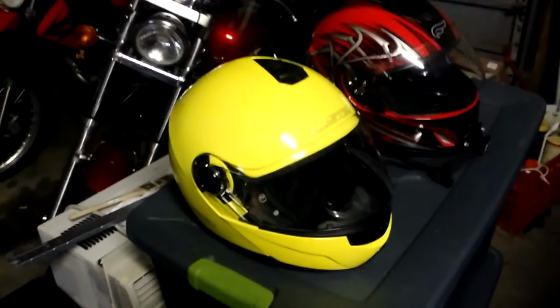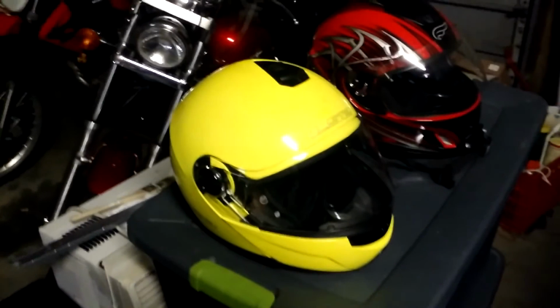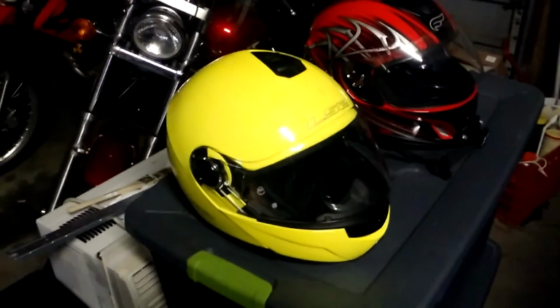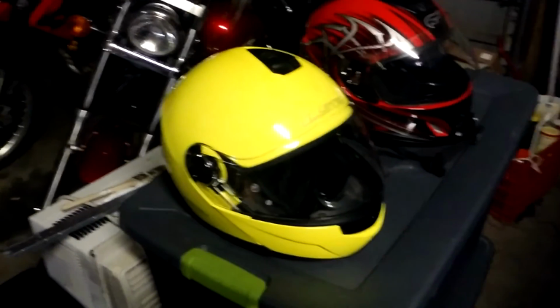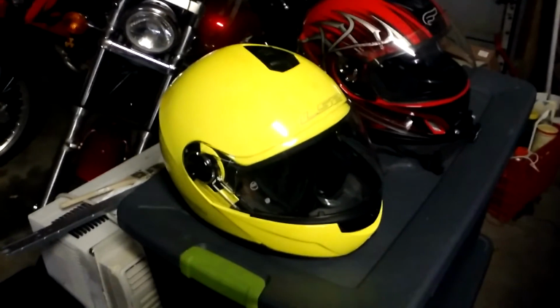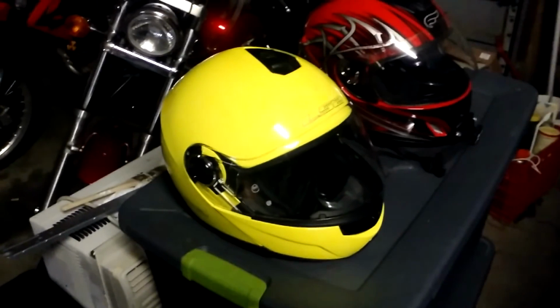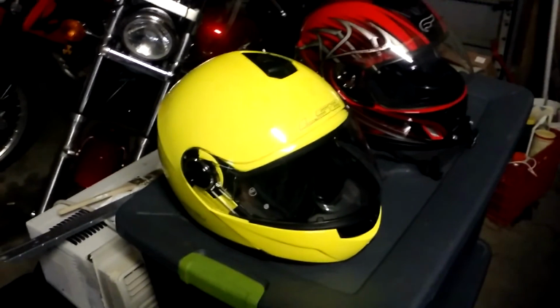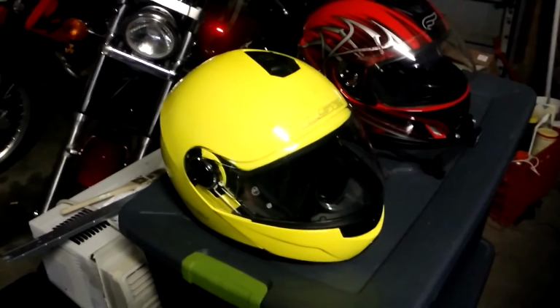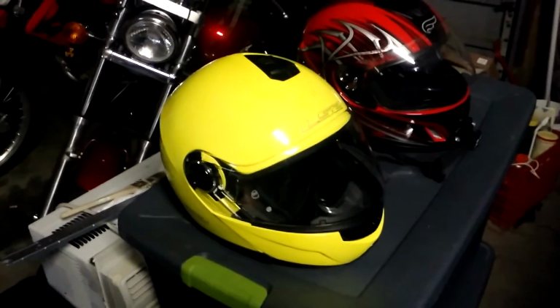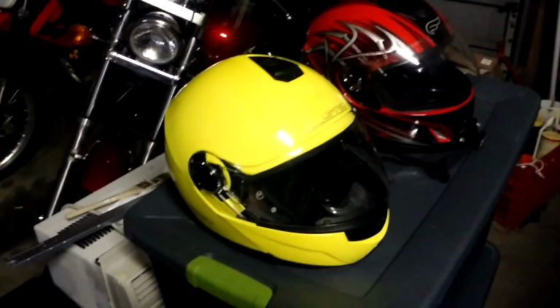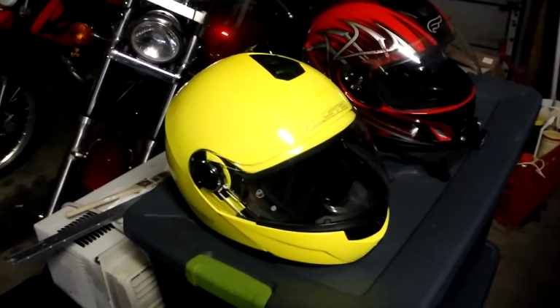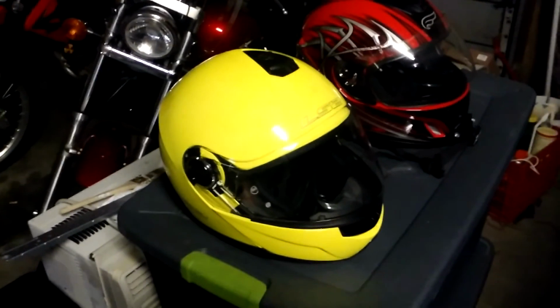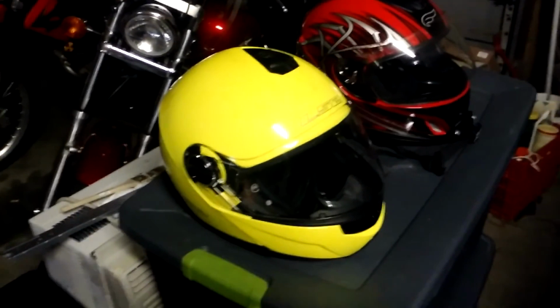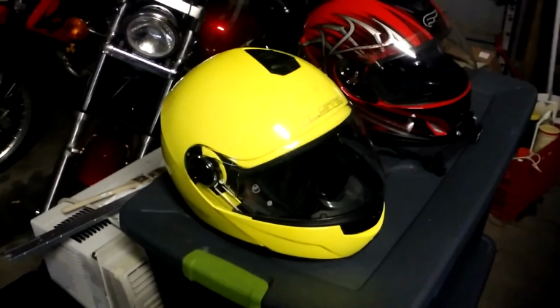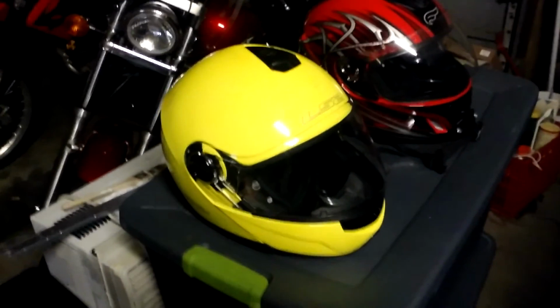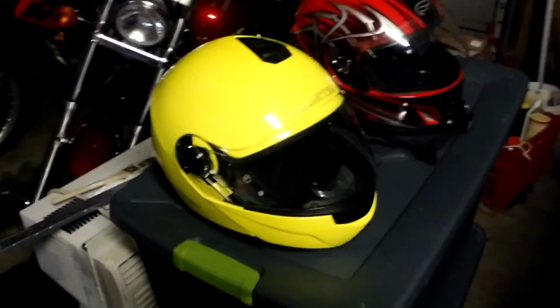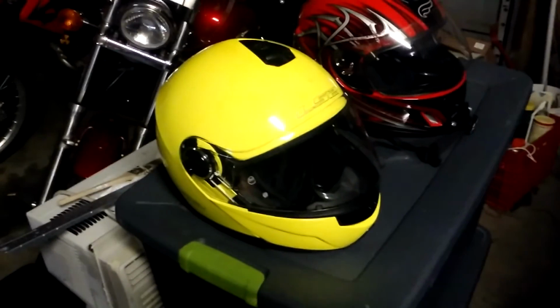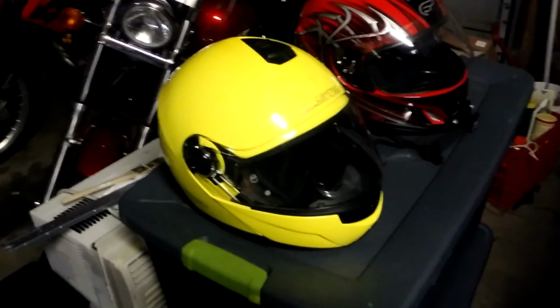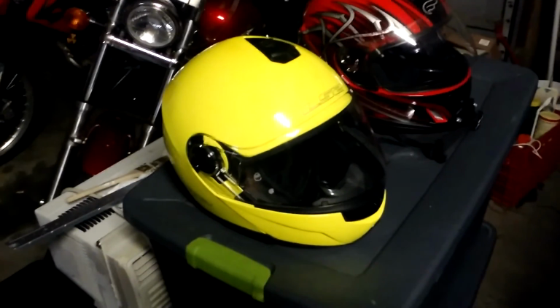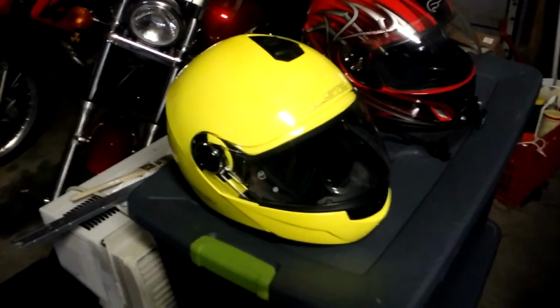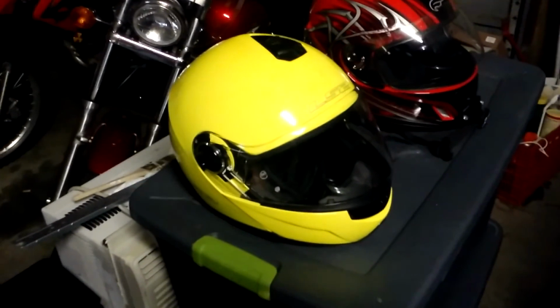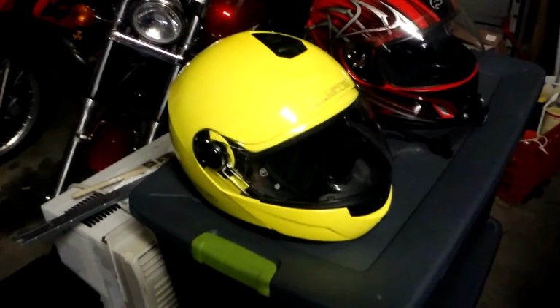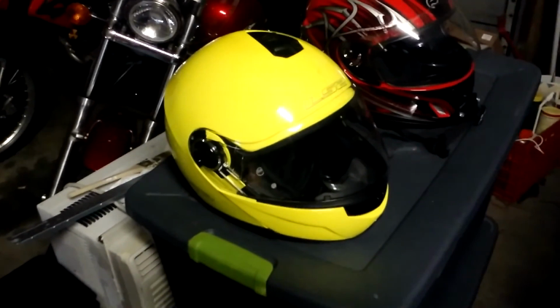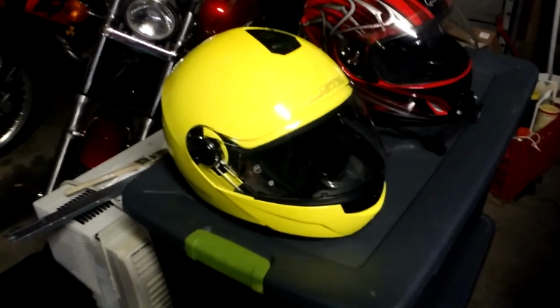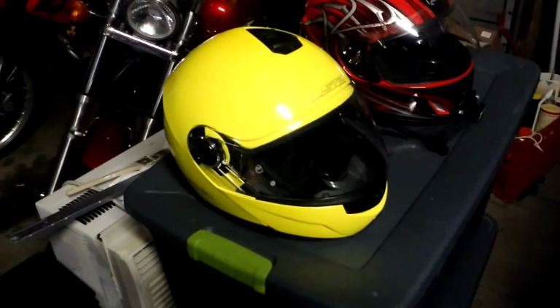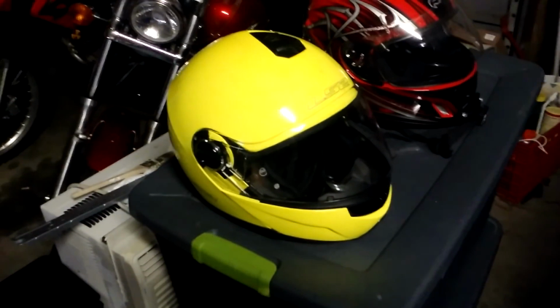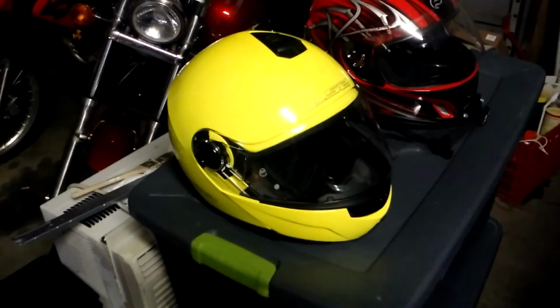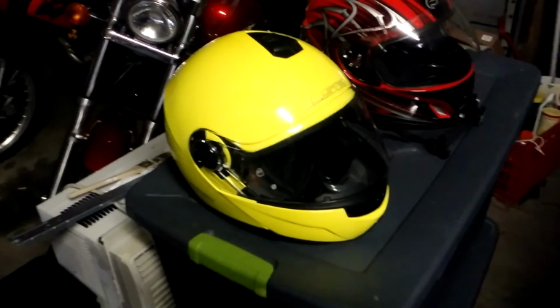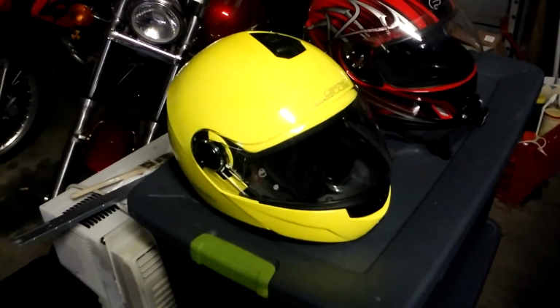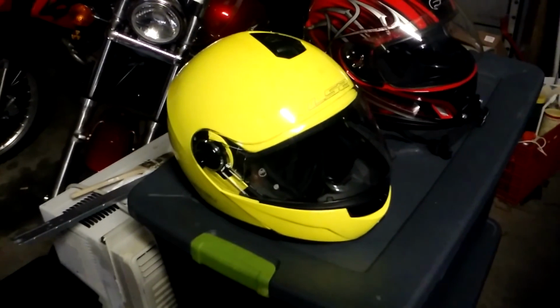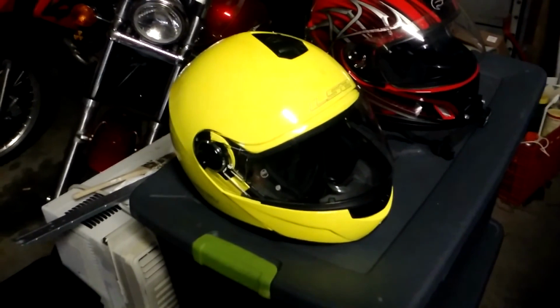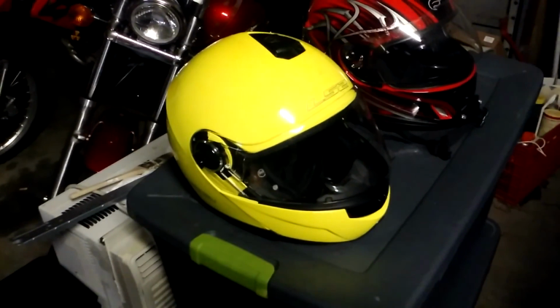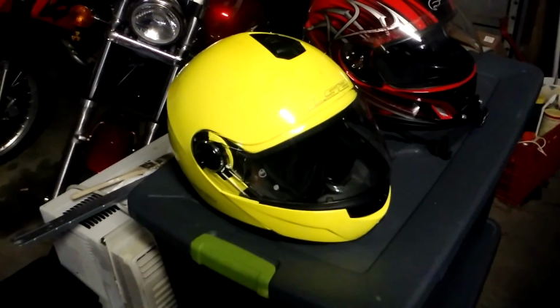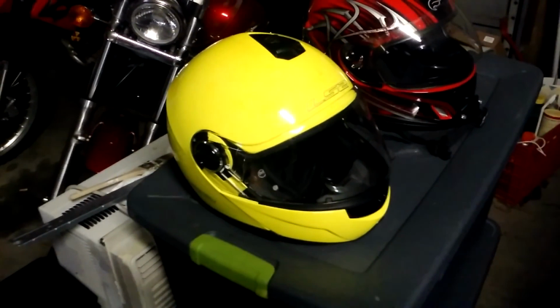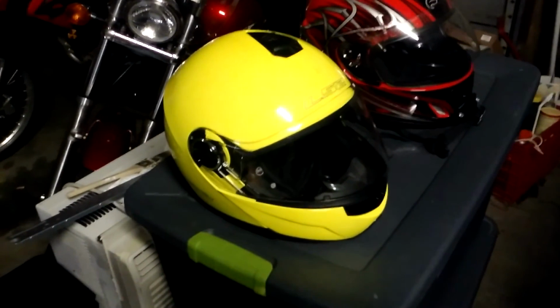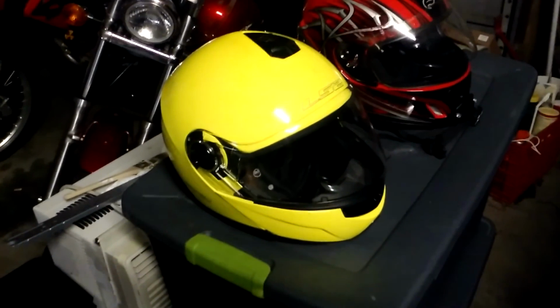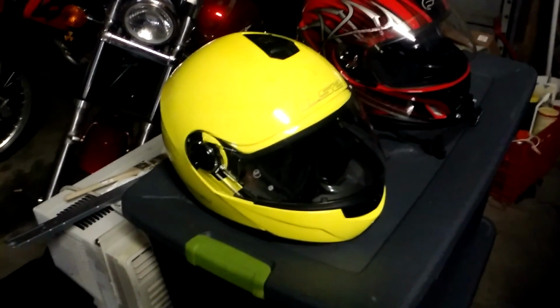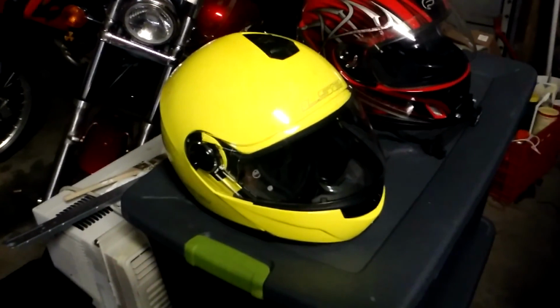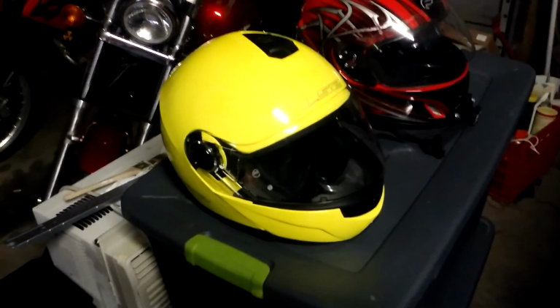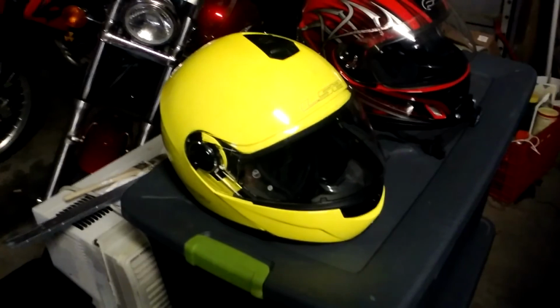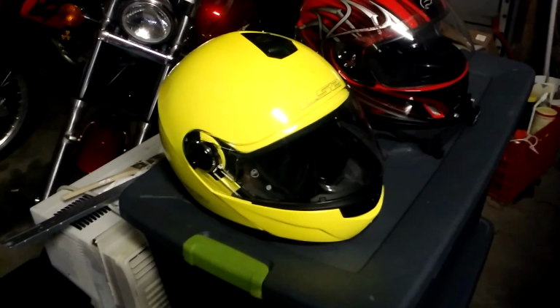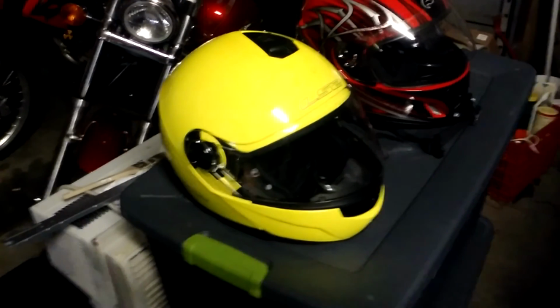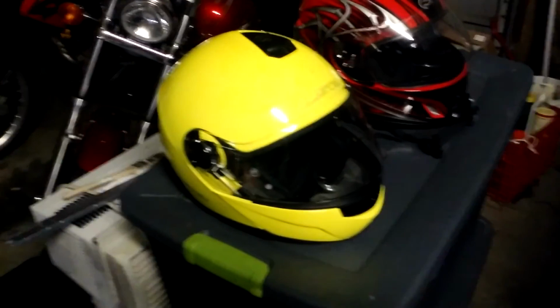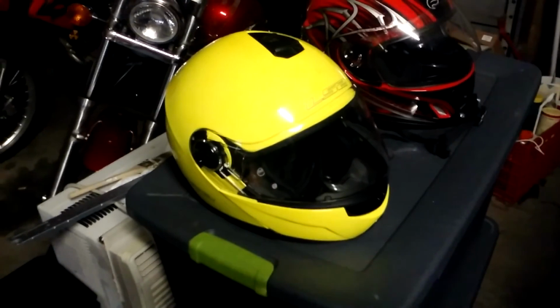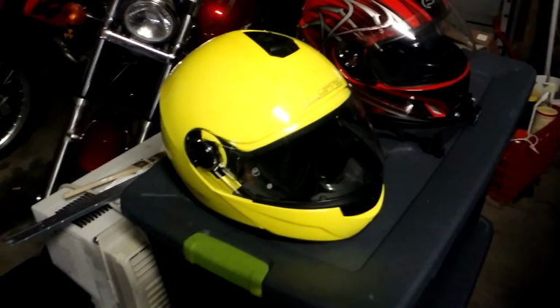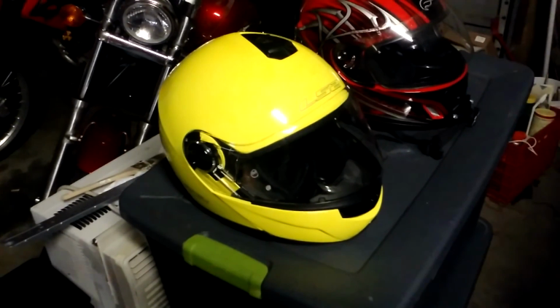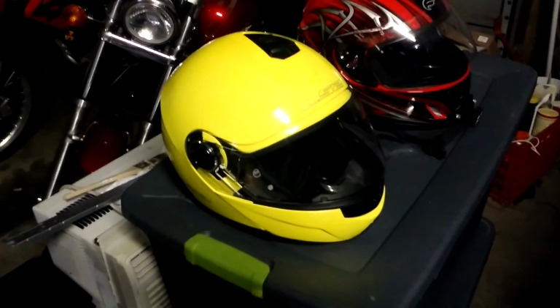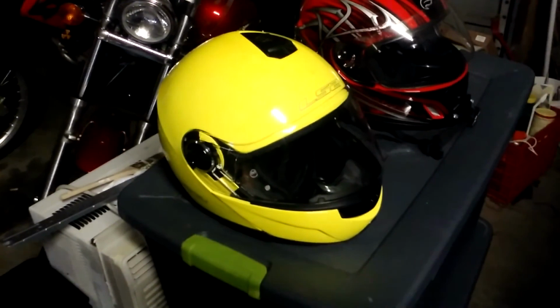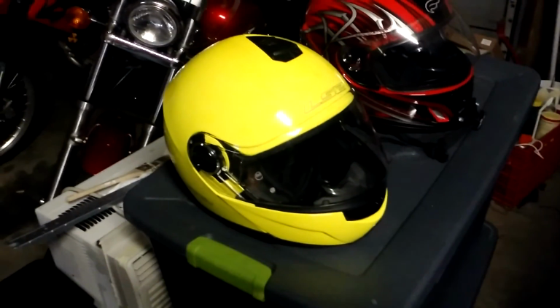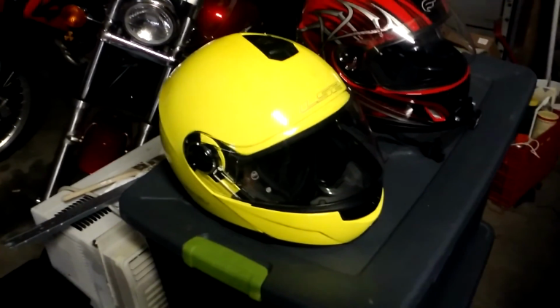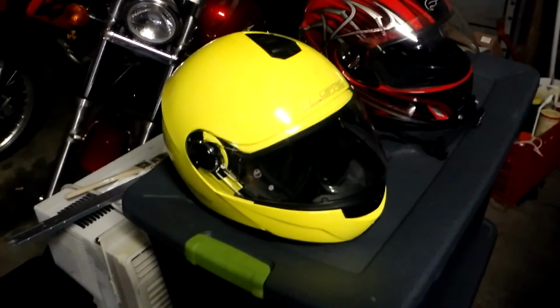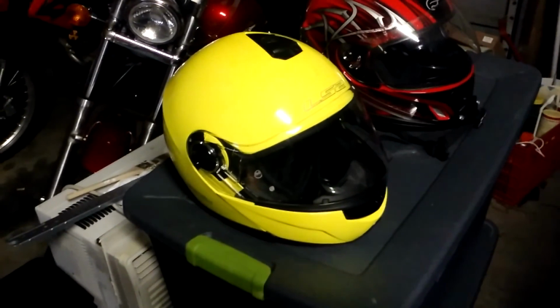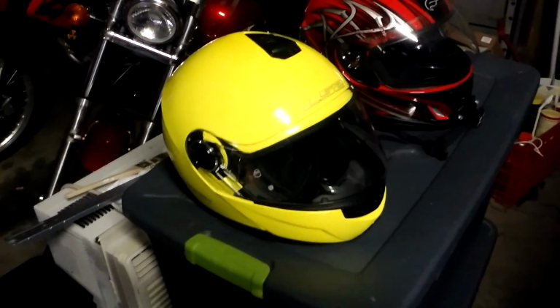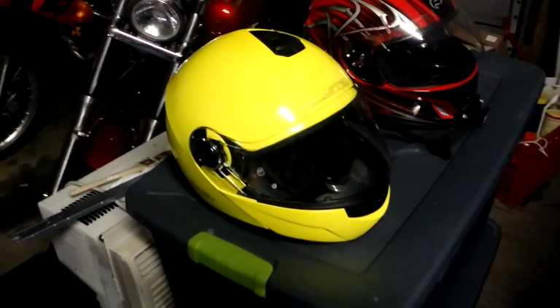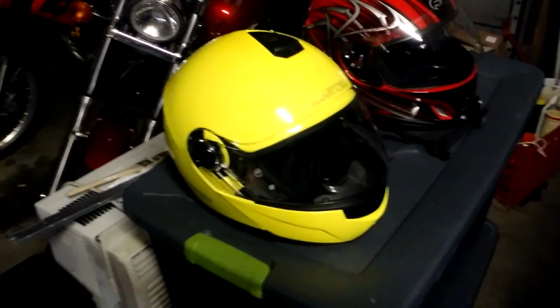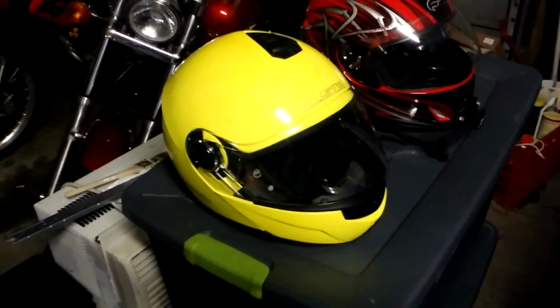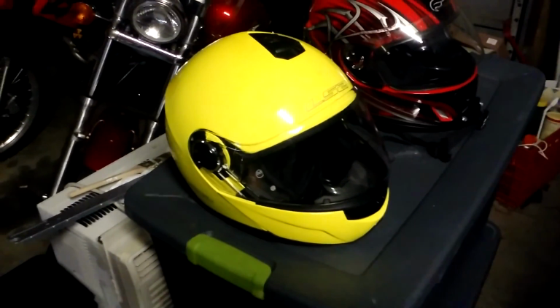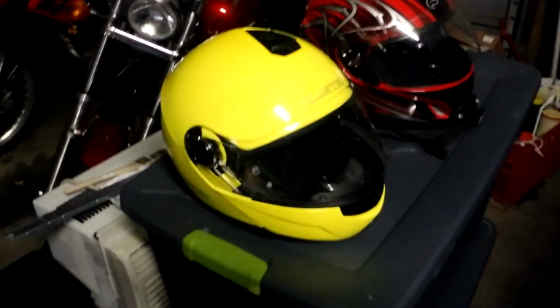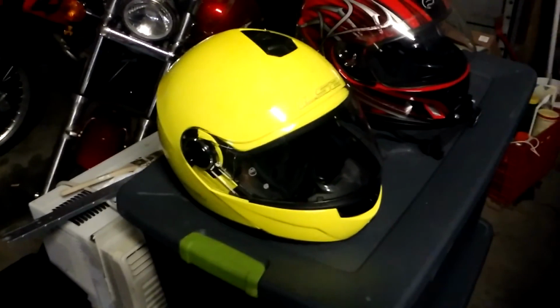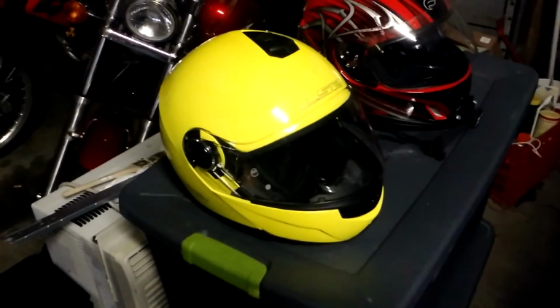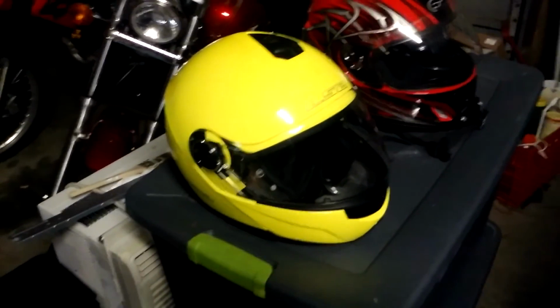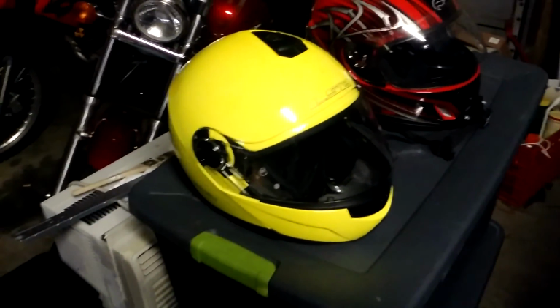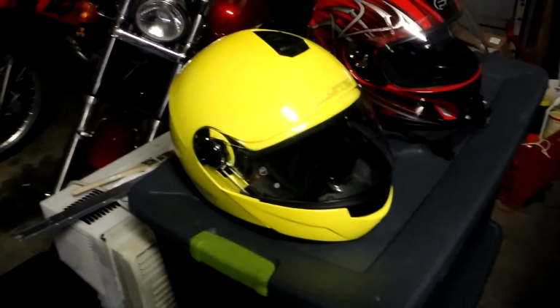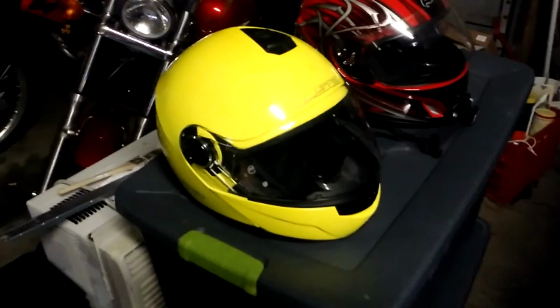Anyway, that's just my two cents on this helmet. Would I buy it again? Absolutely — and that's pretty much saying it in a nutshell. I would absolutely buy this helmet again in a heartbeat.